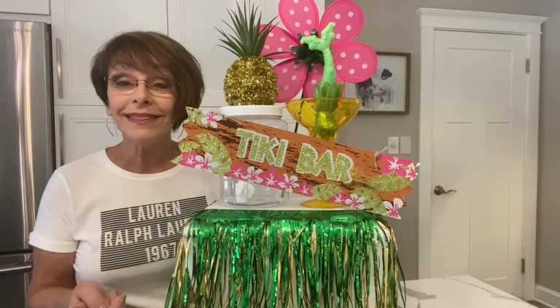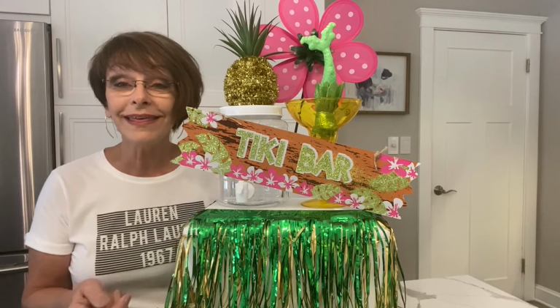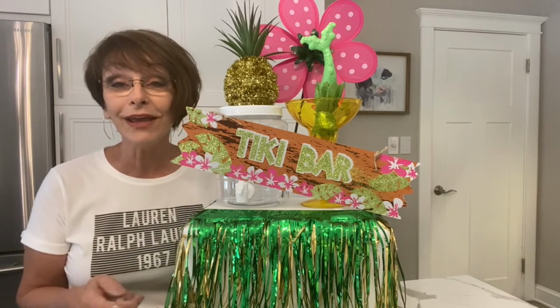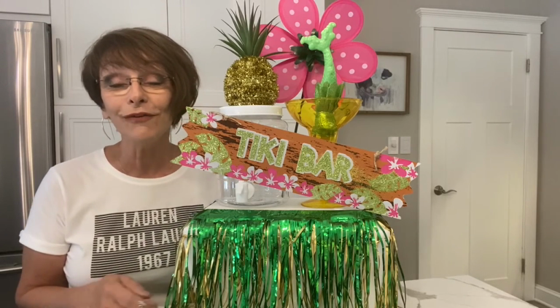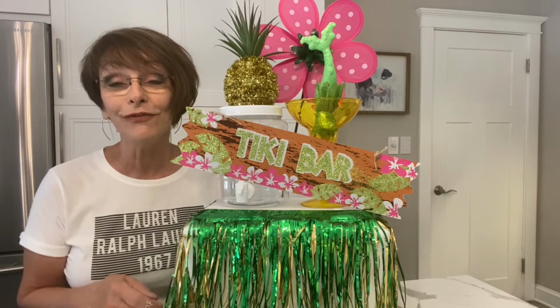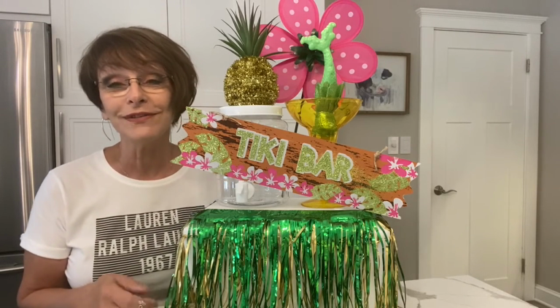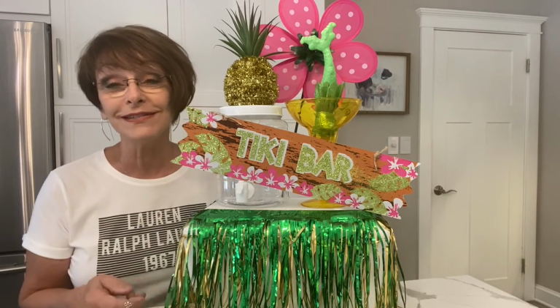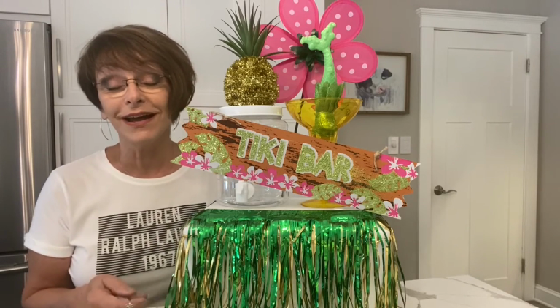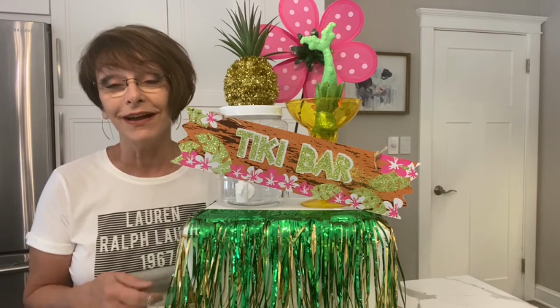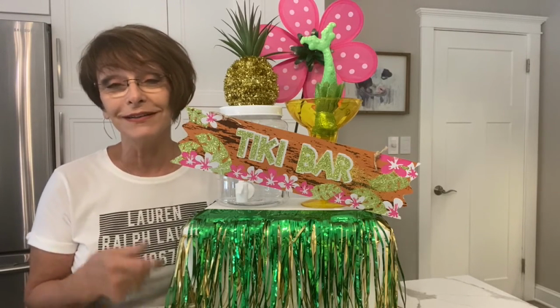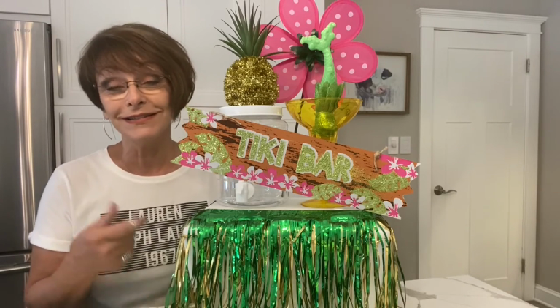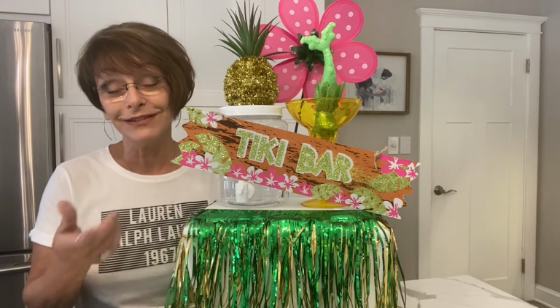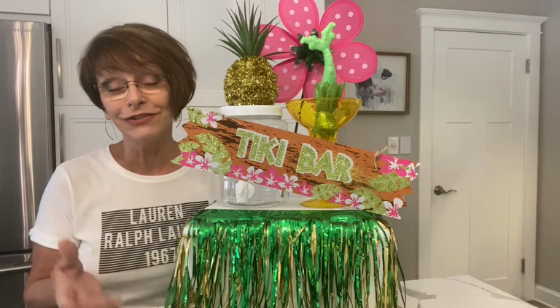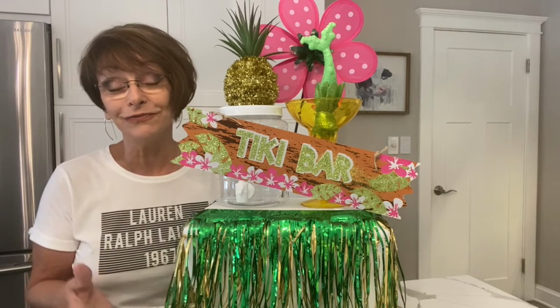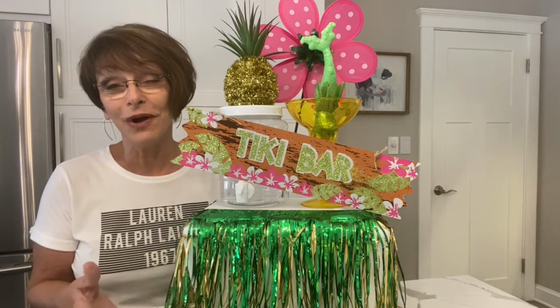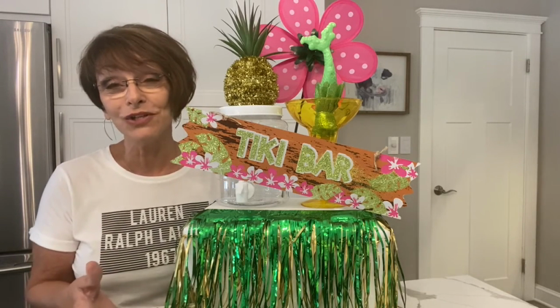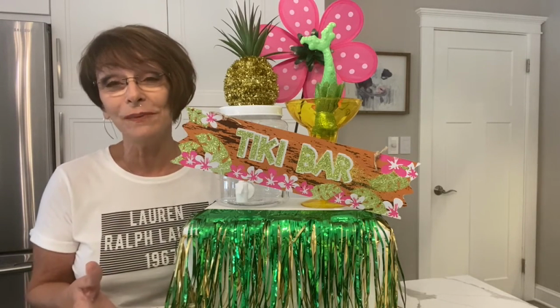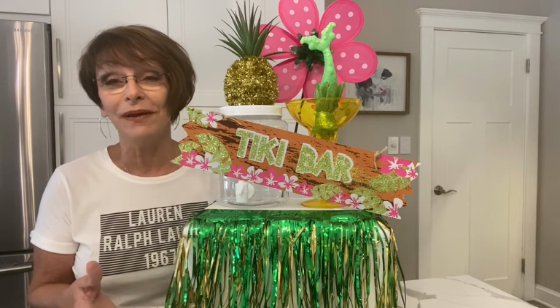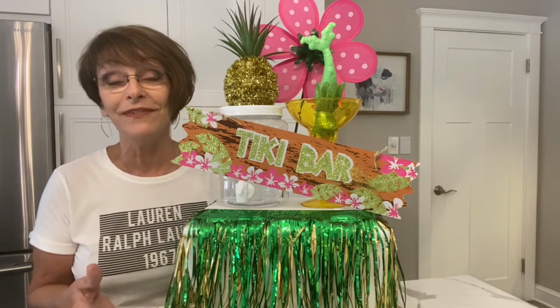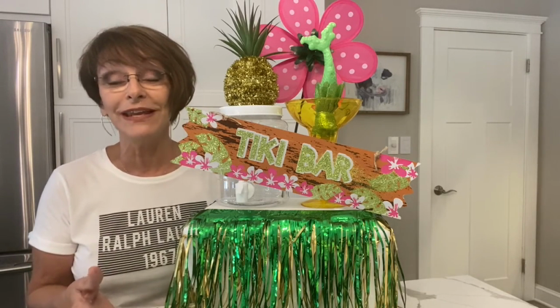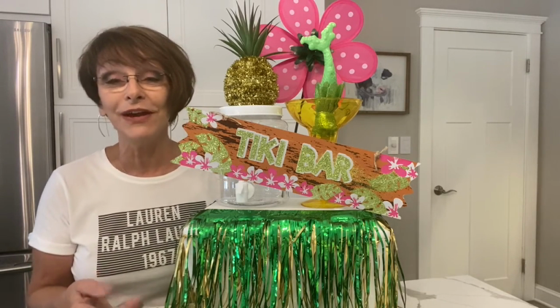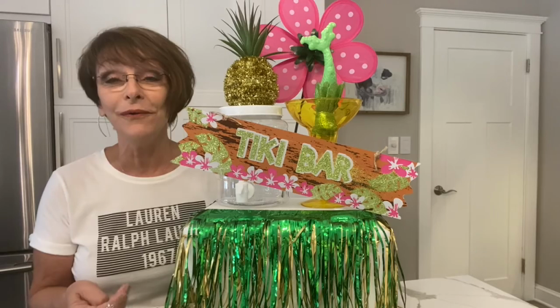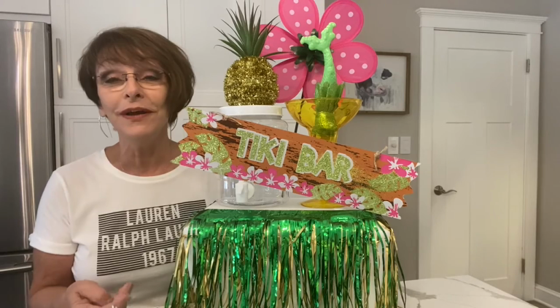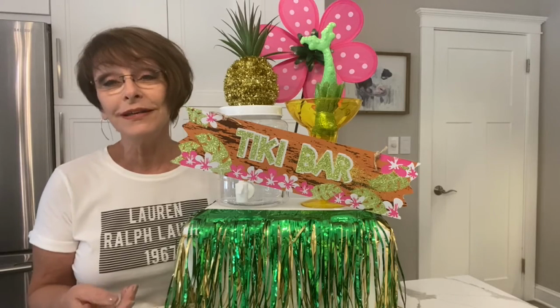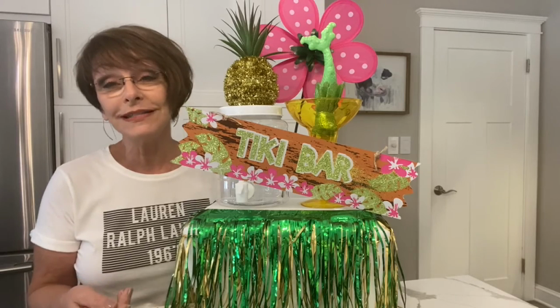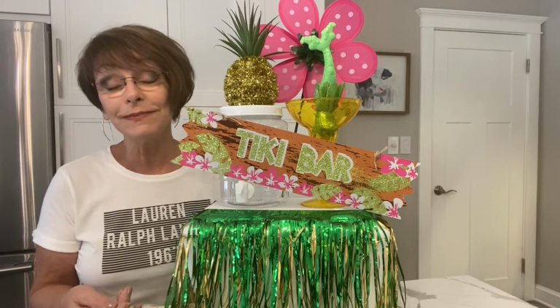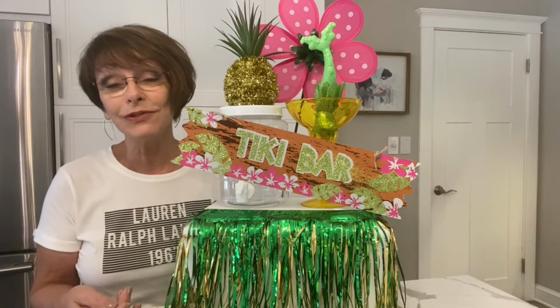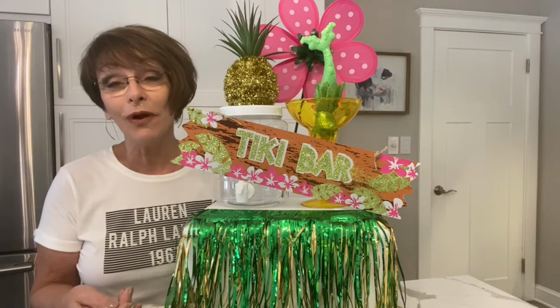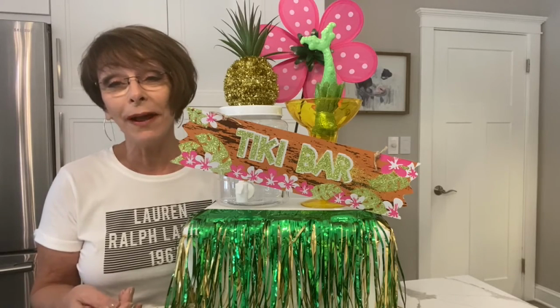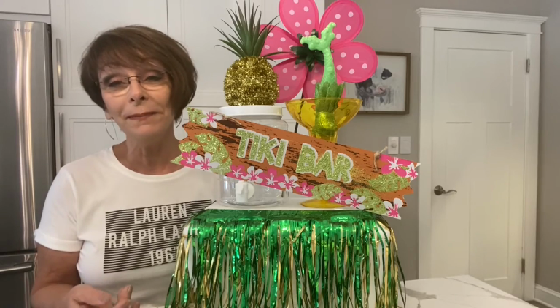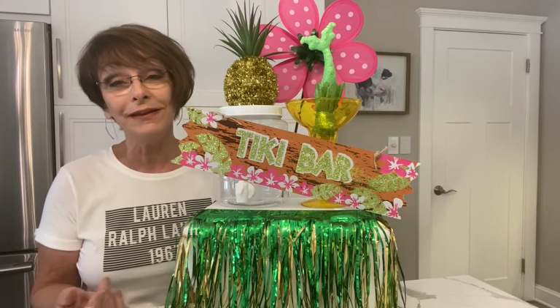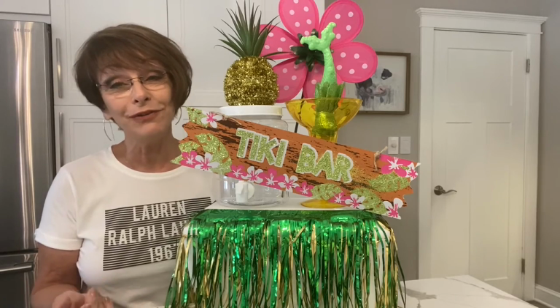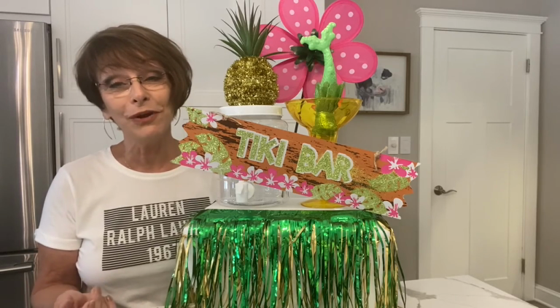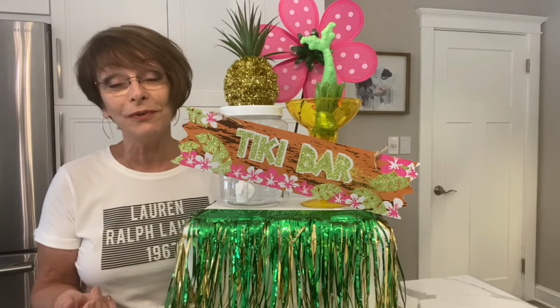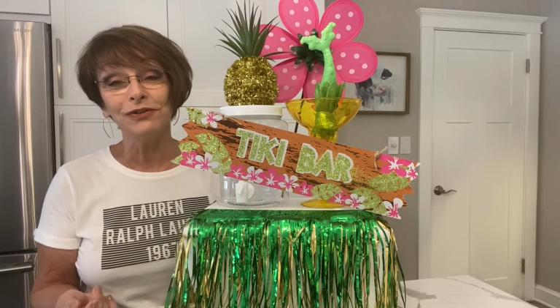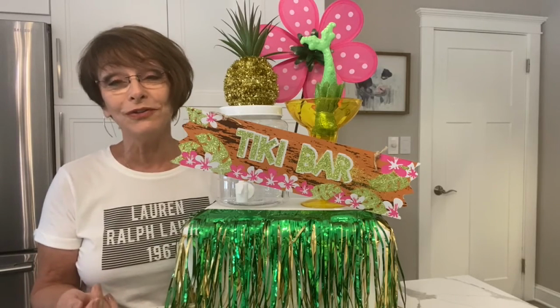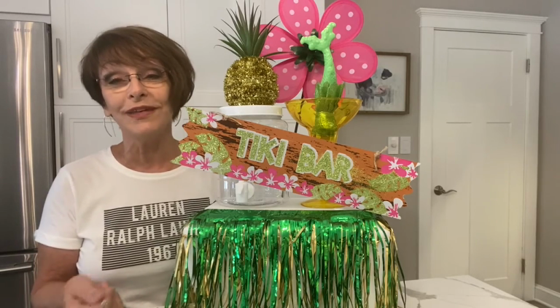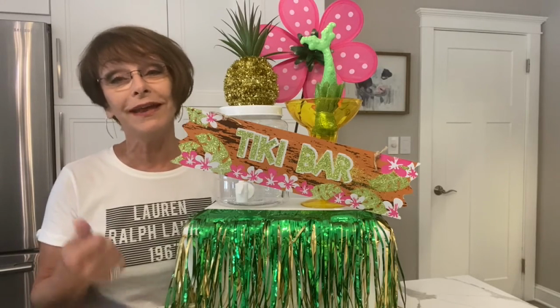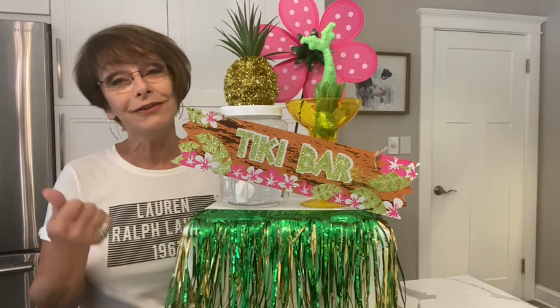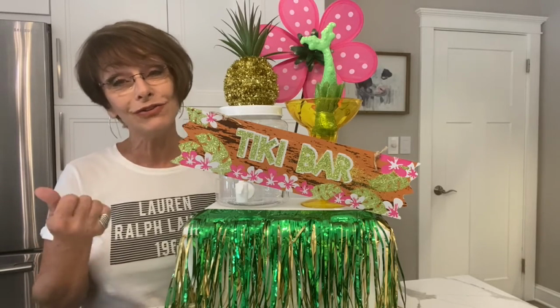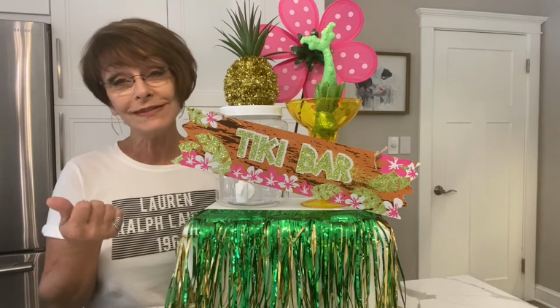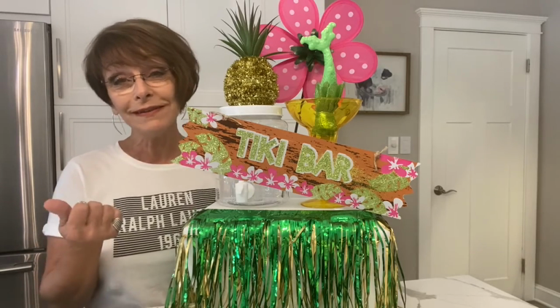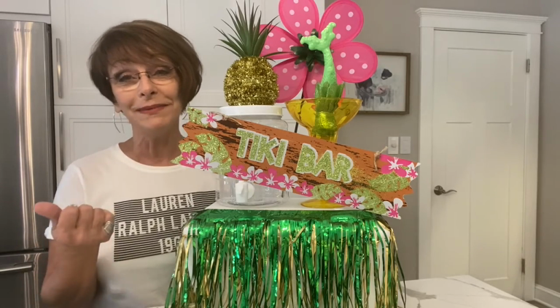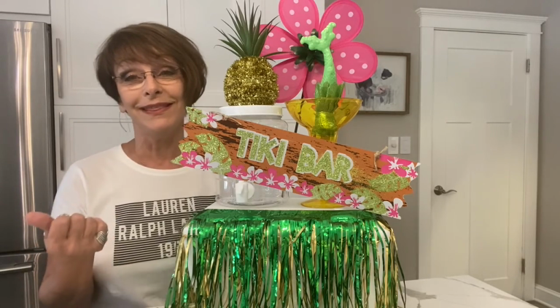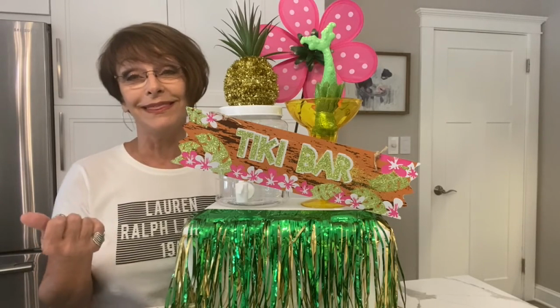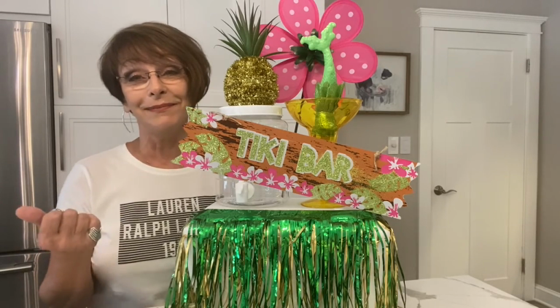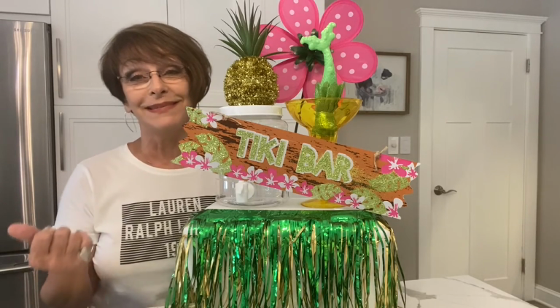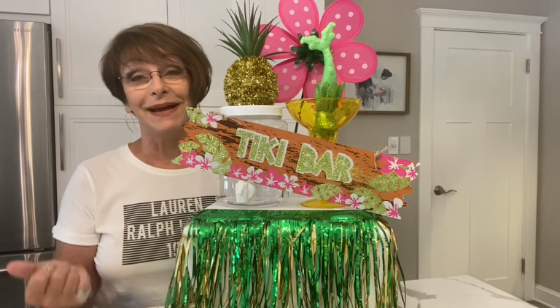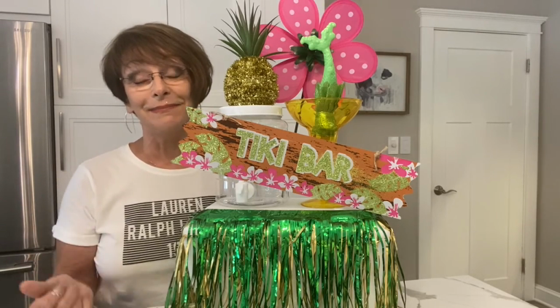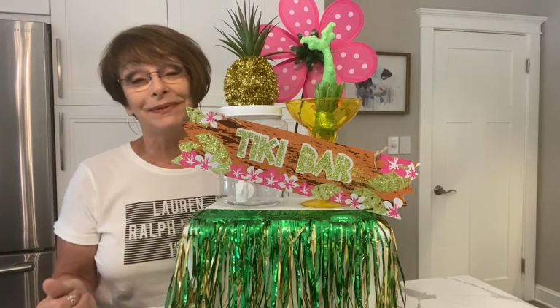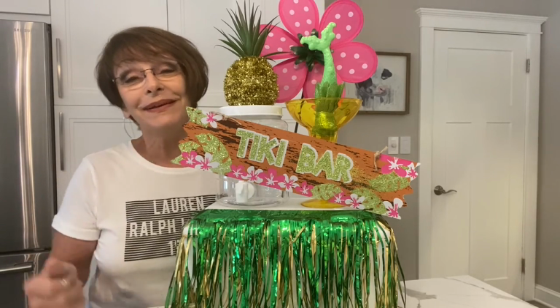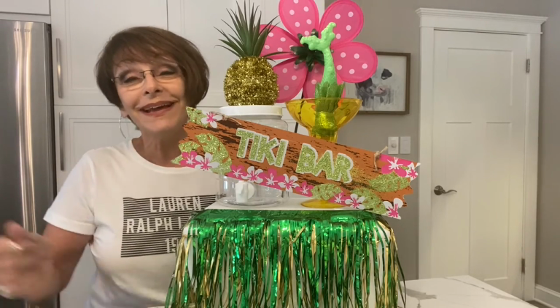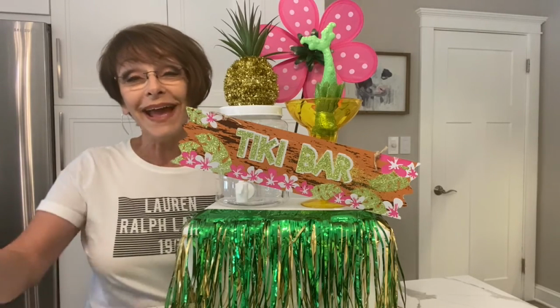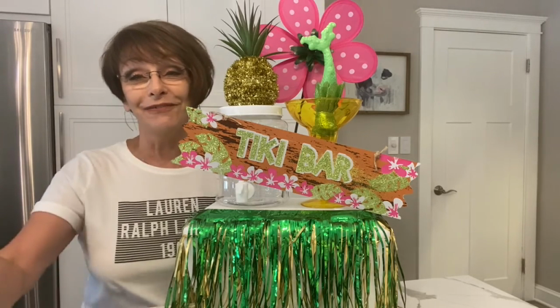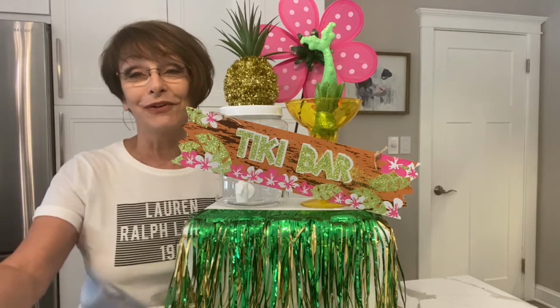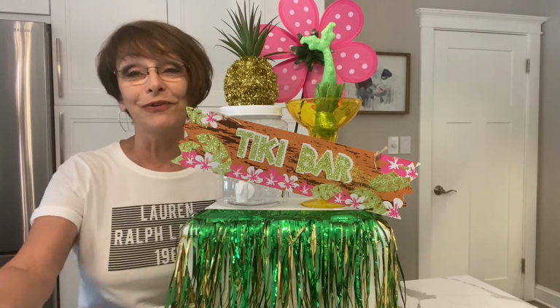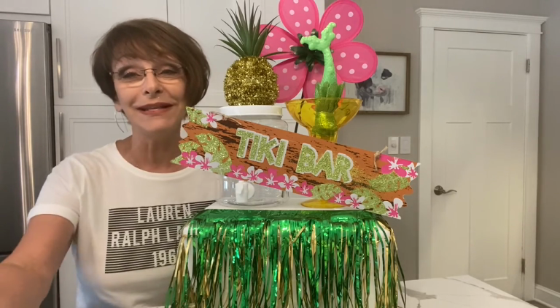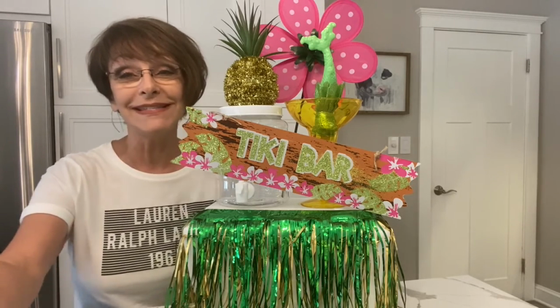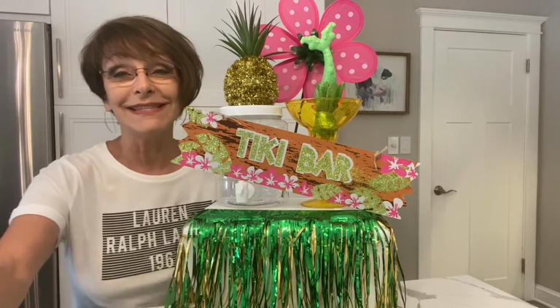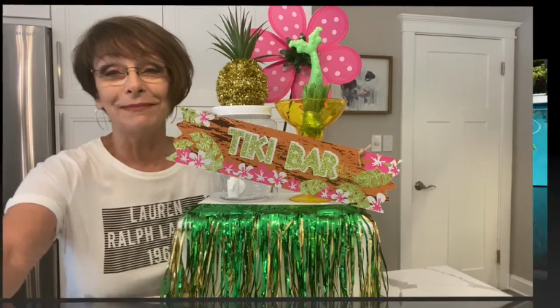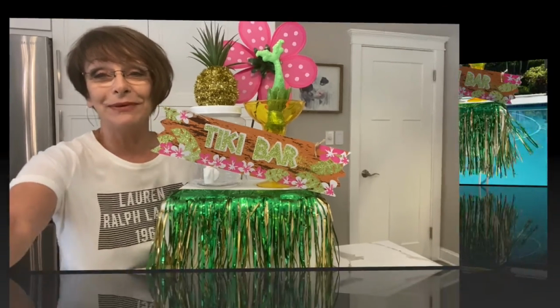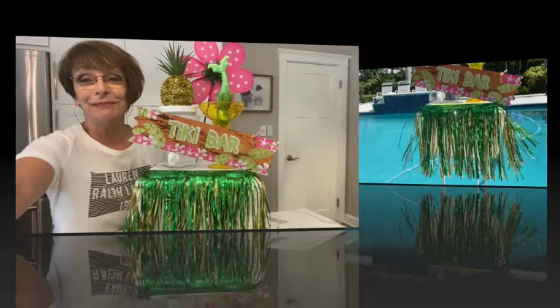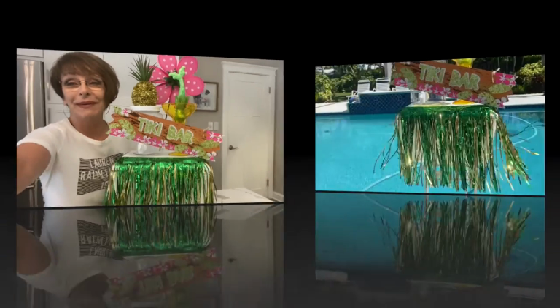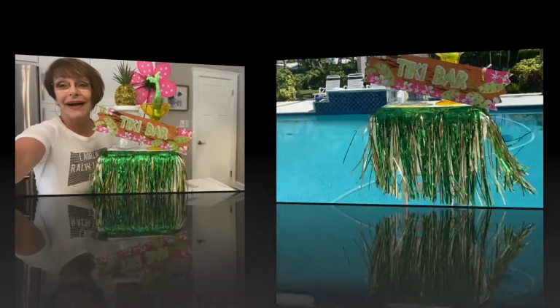Thank you for watching my video. Subscribe, or if you don't want to do that, just give me a thumbs up. Have a great summer, bye!